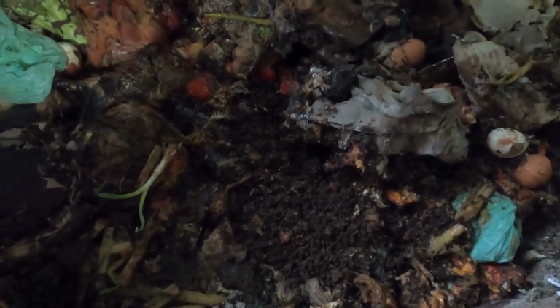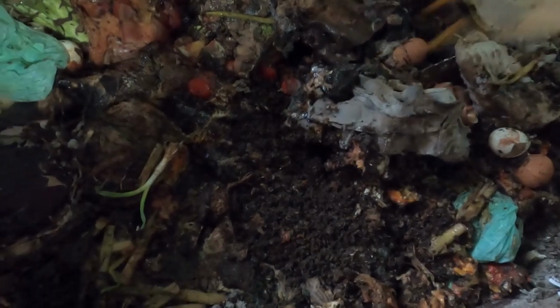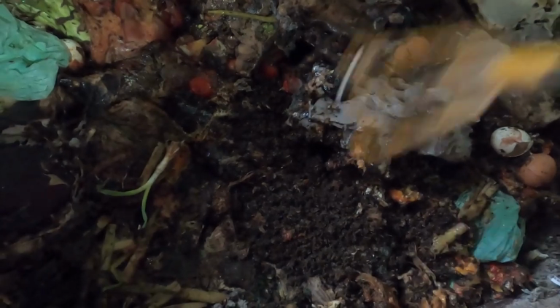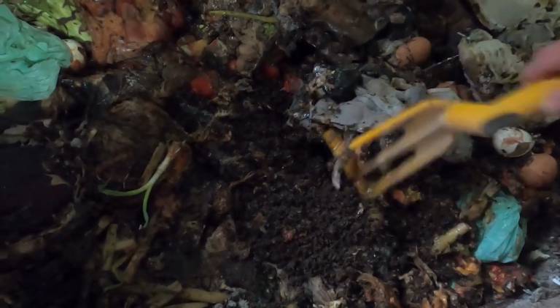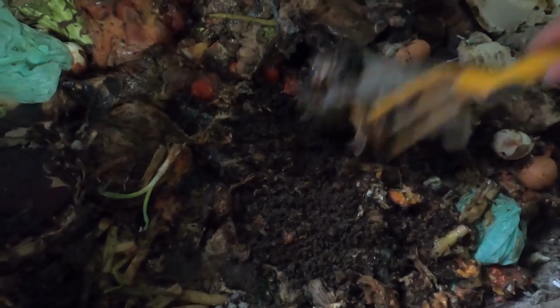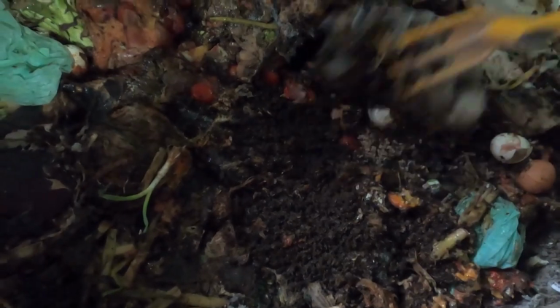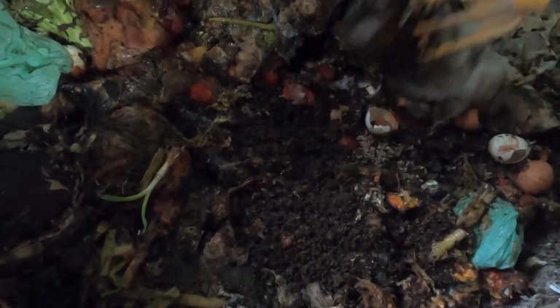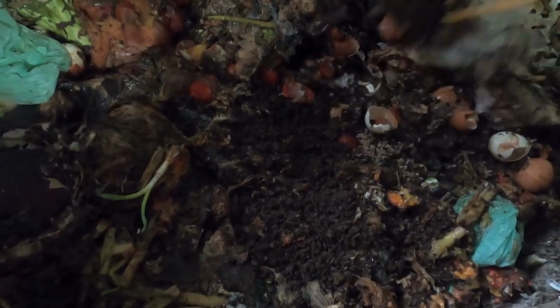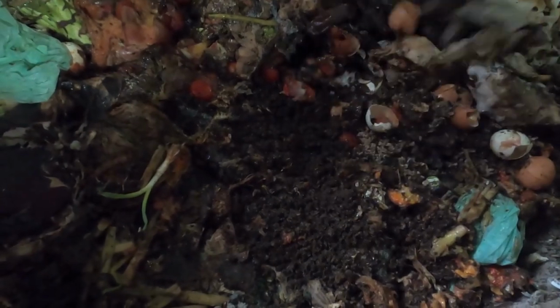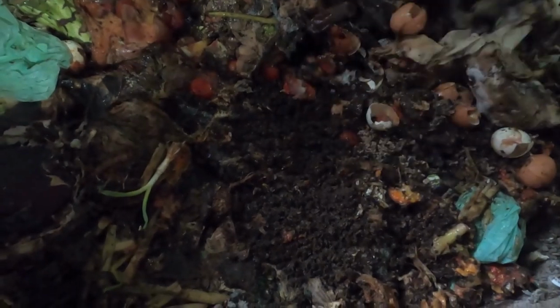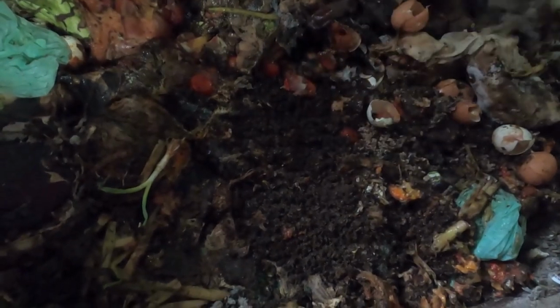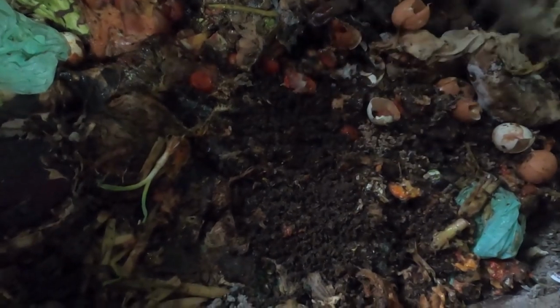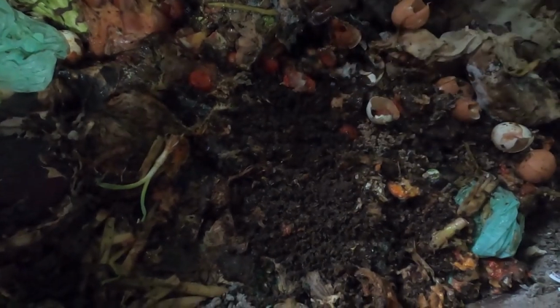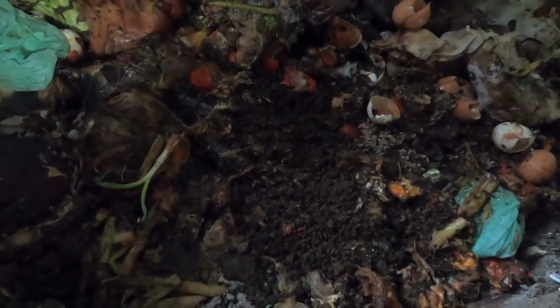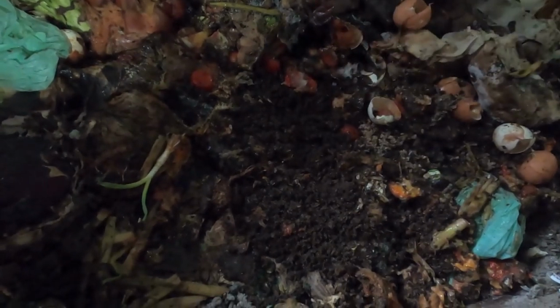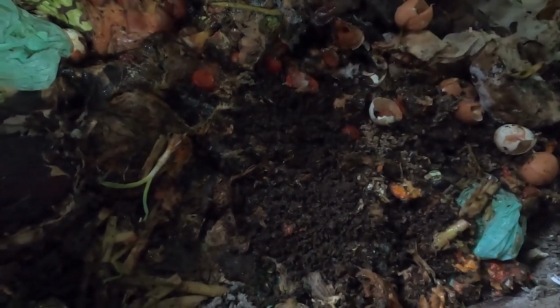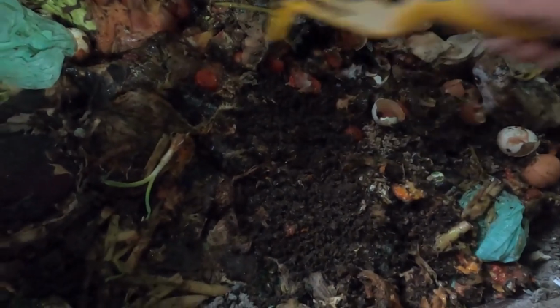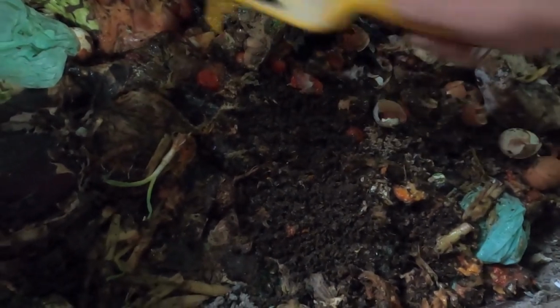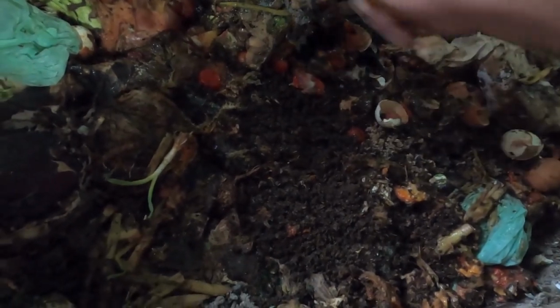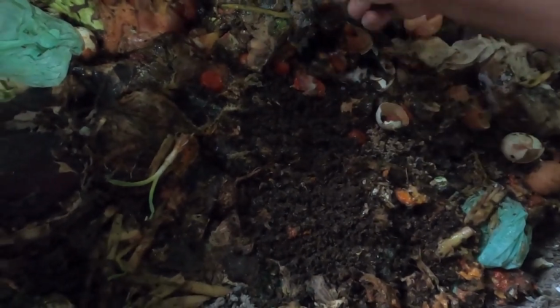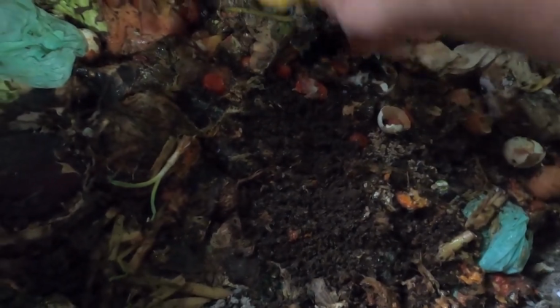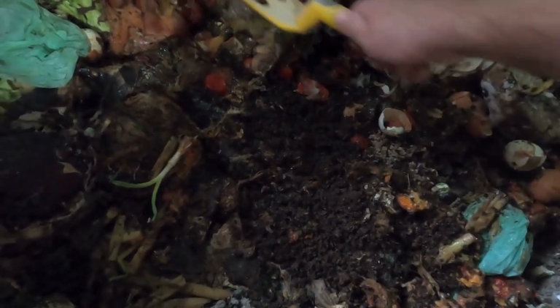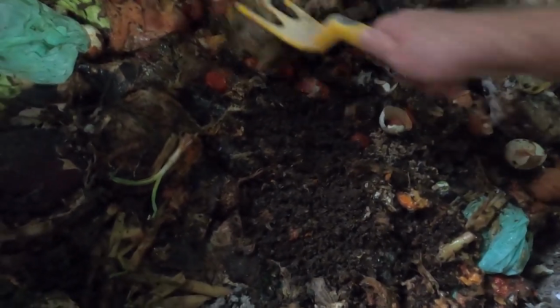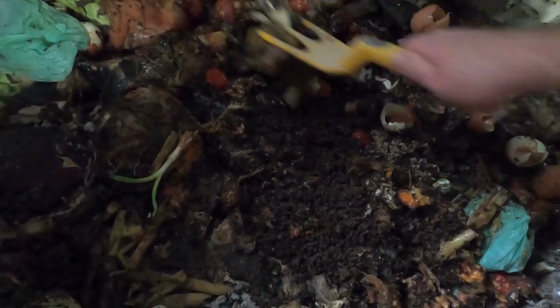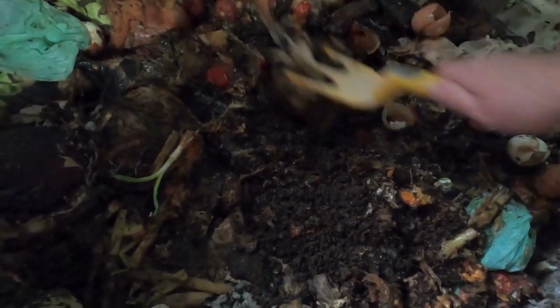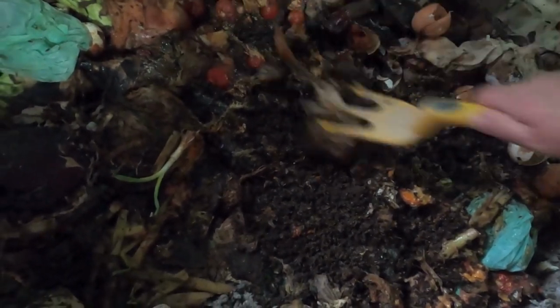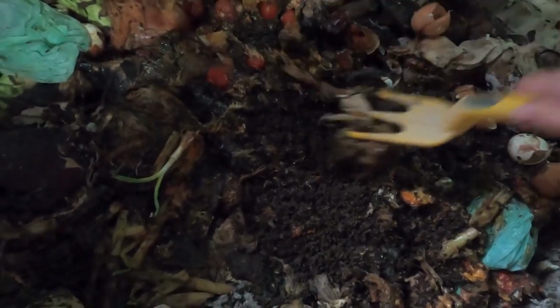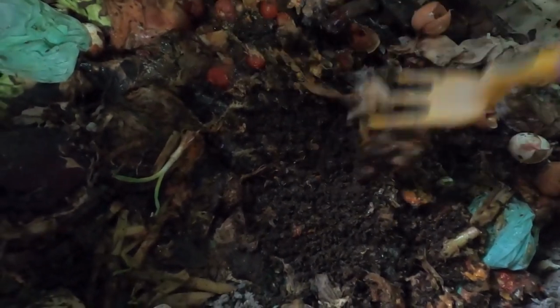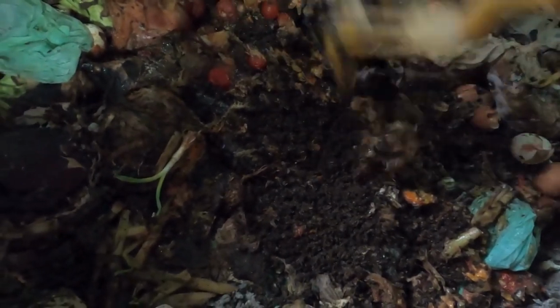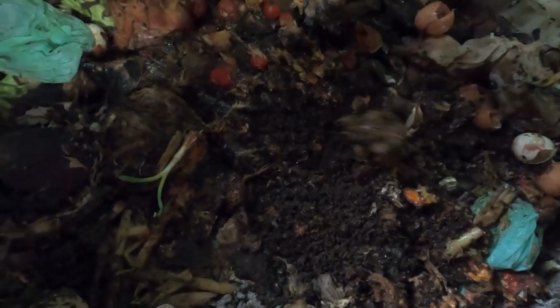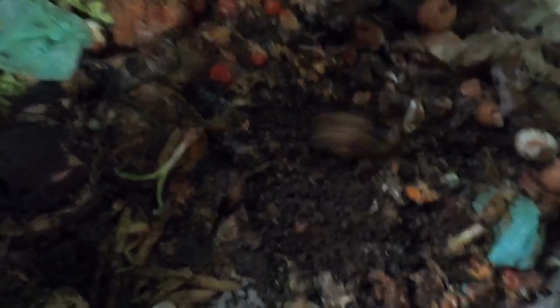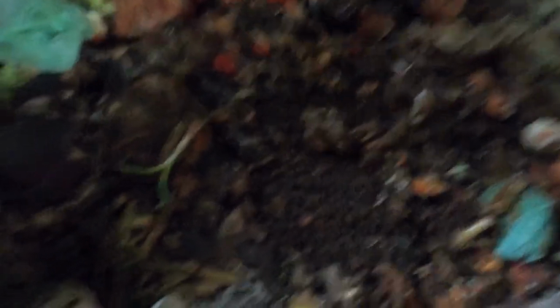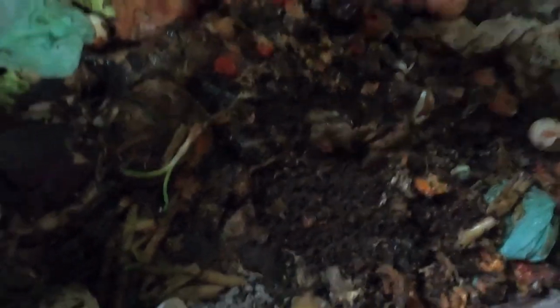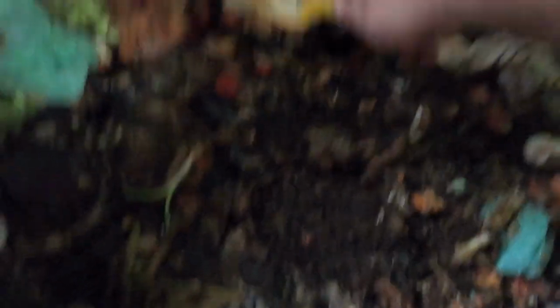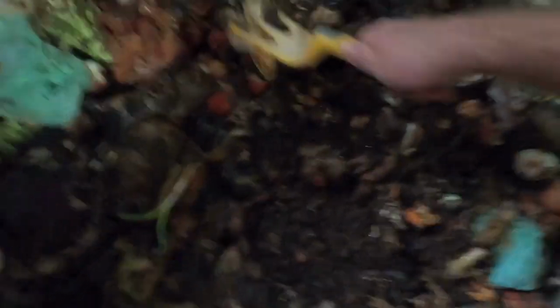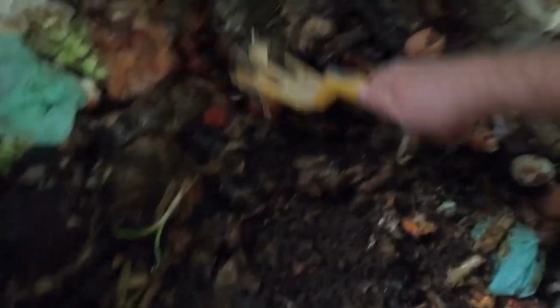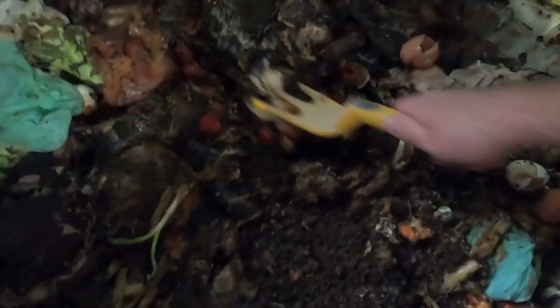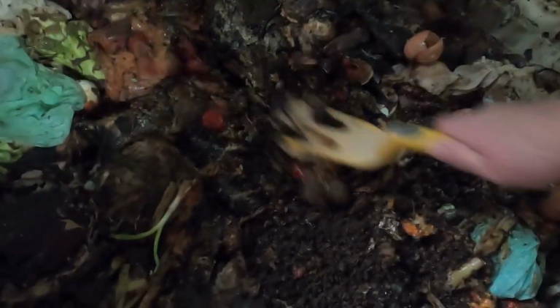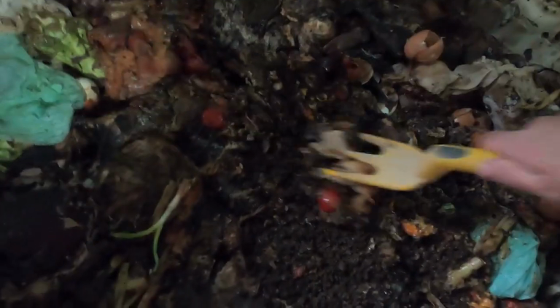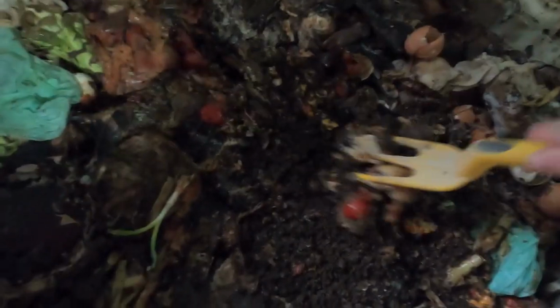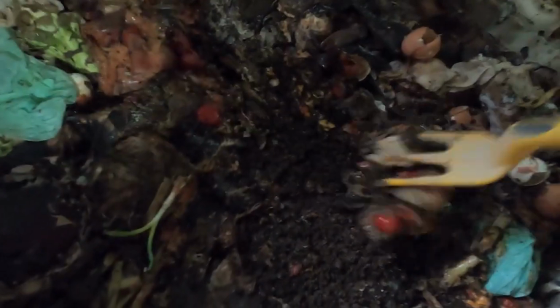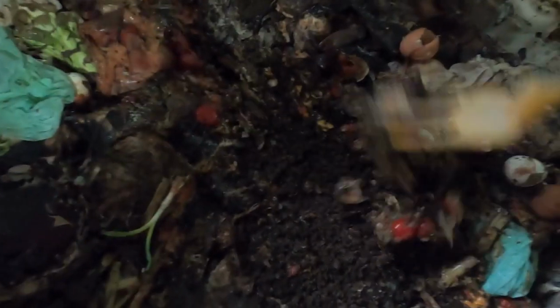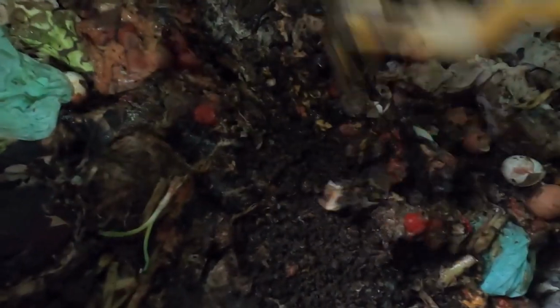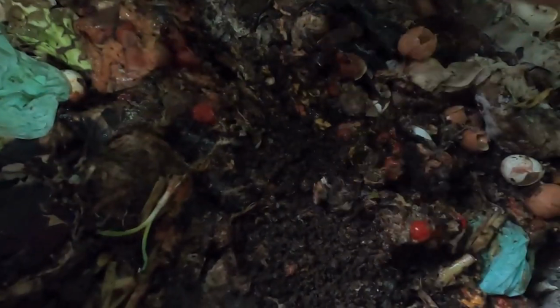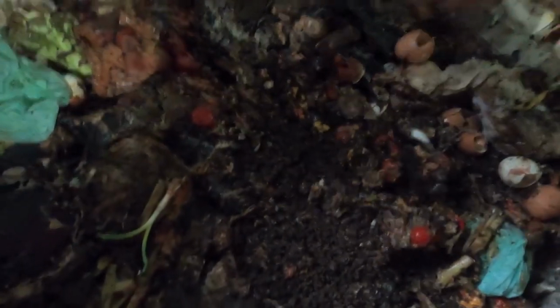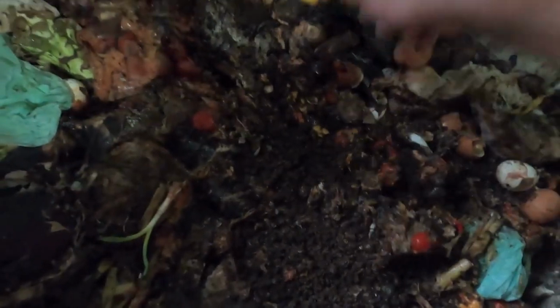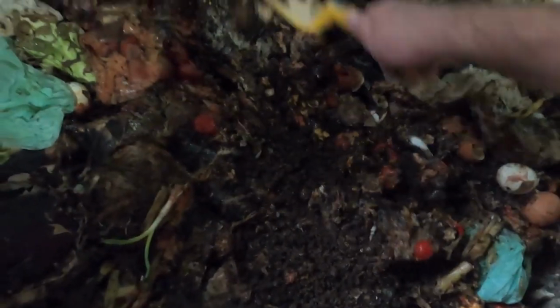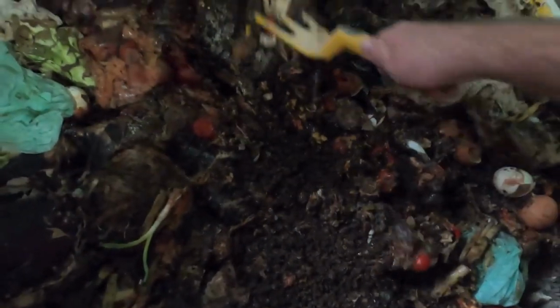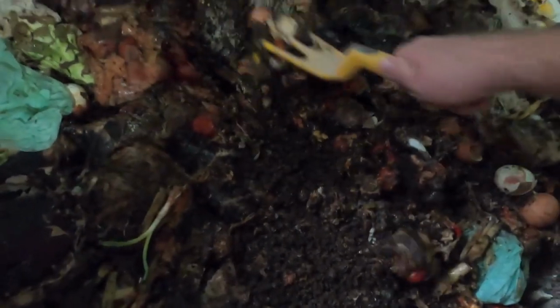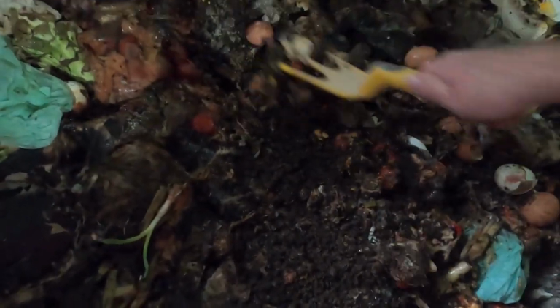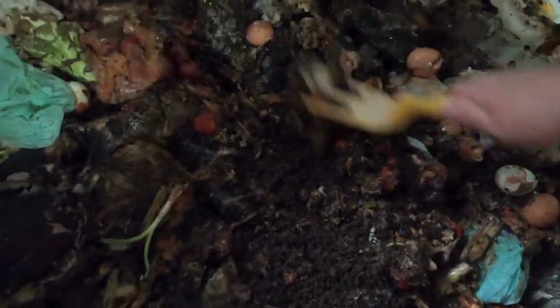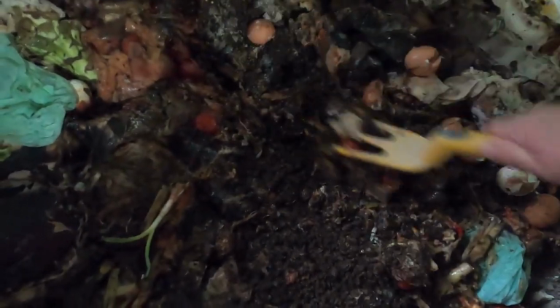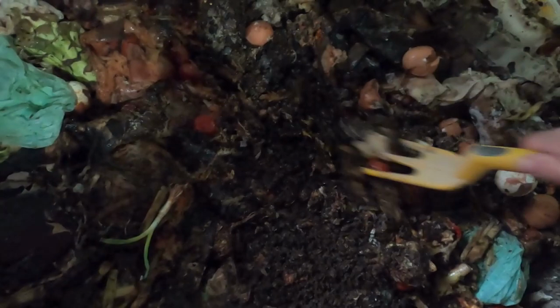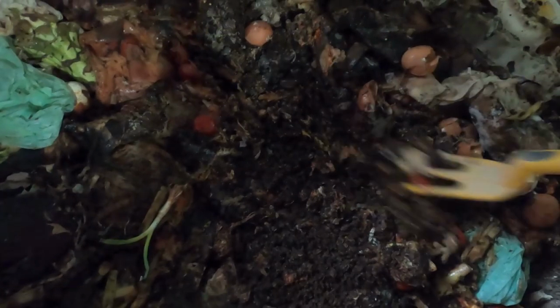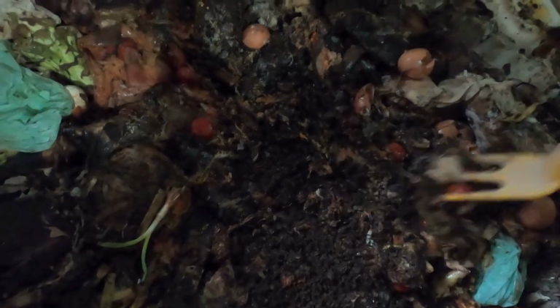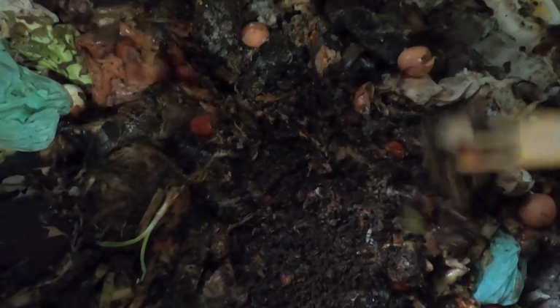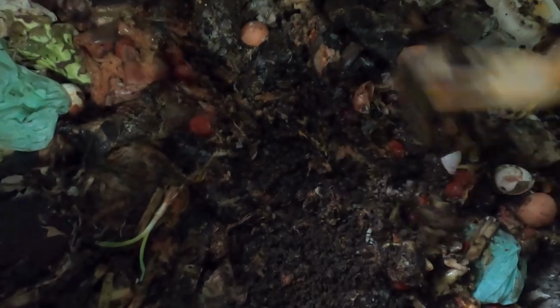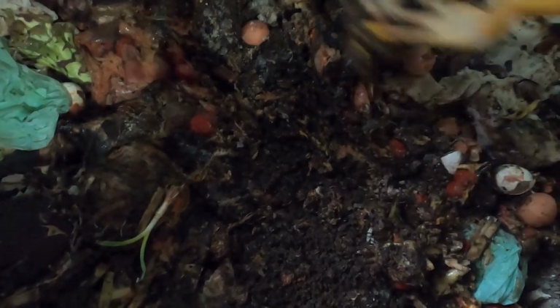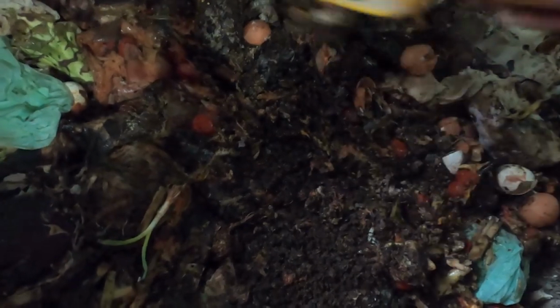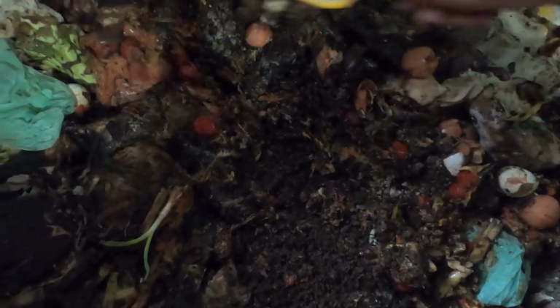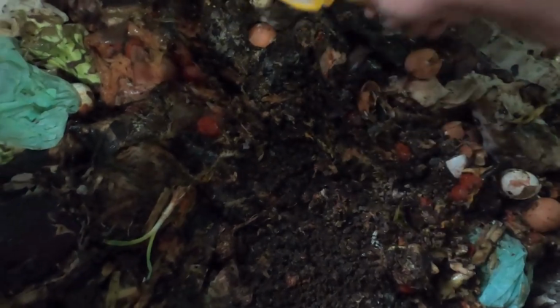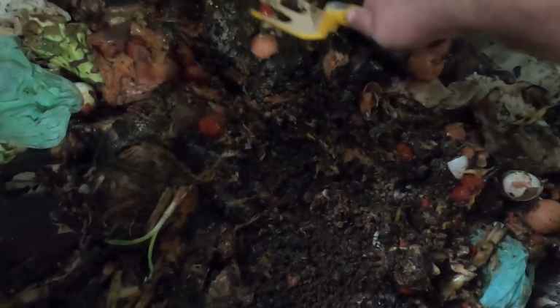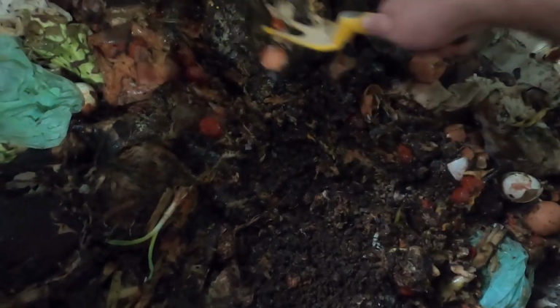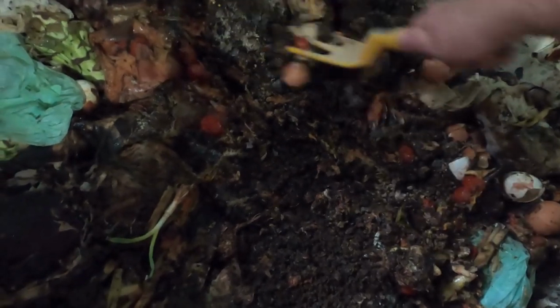All this stuff here is going to take the worms forever to get through. Just below the surface is where all the castings are.